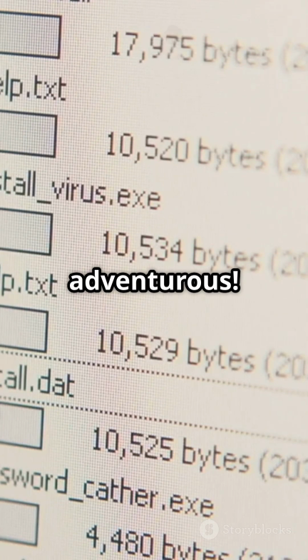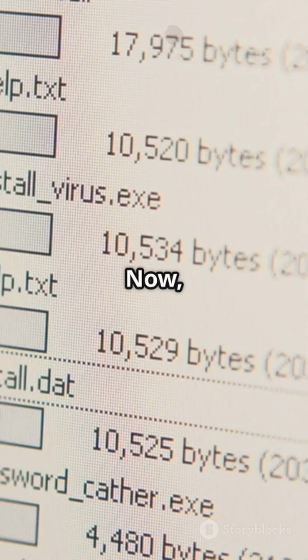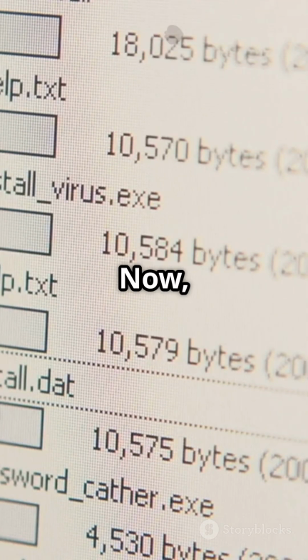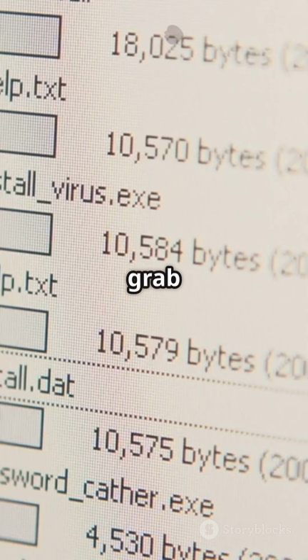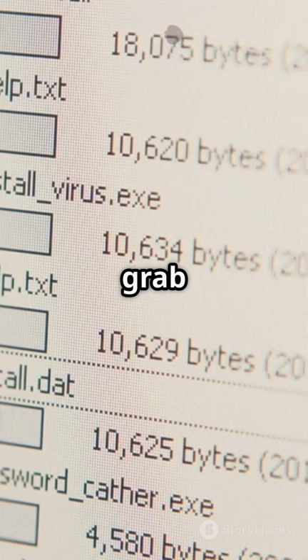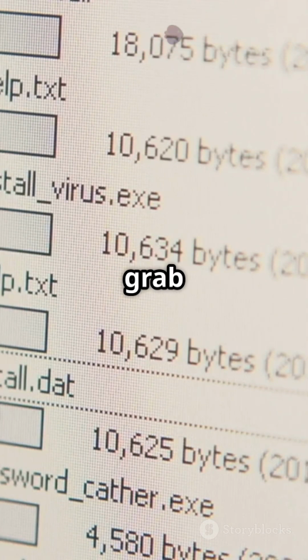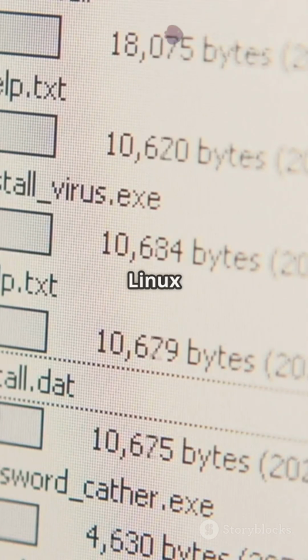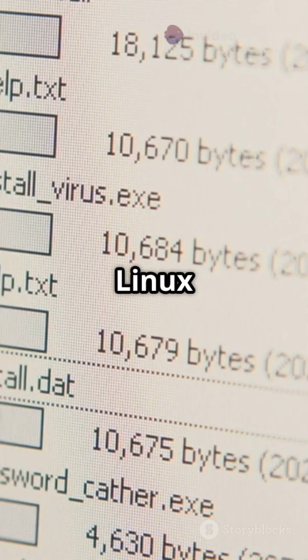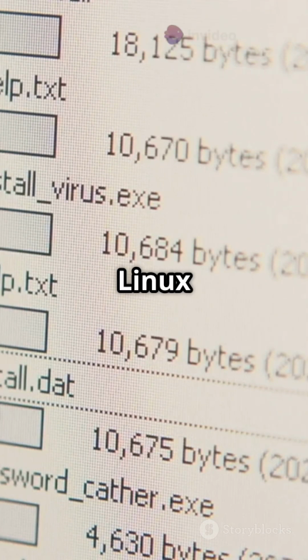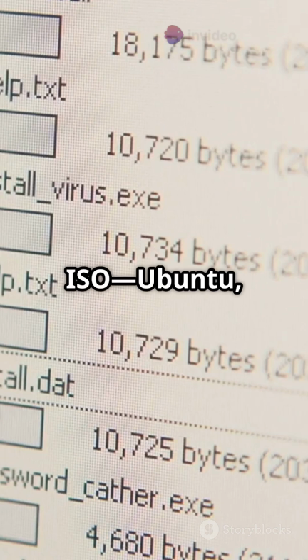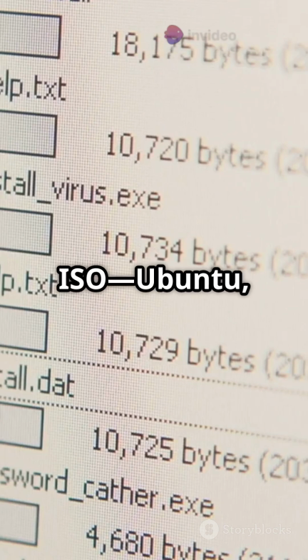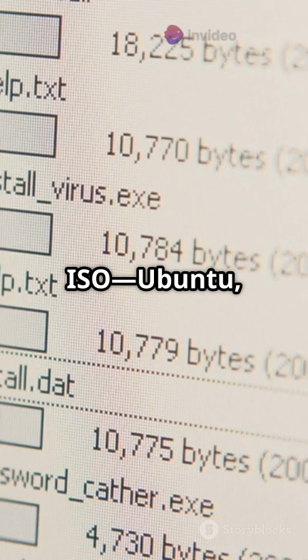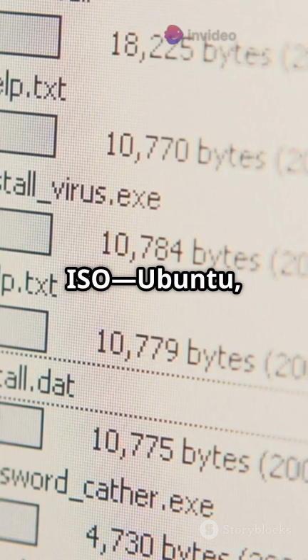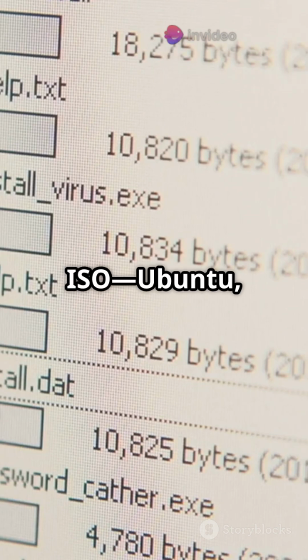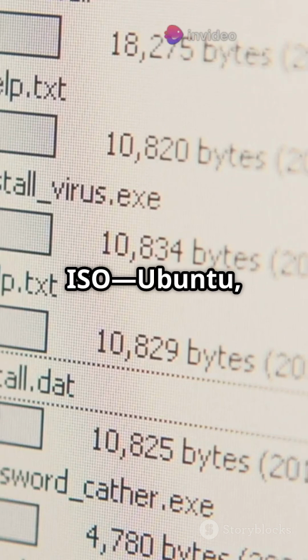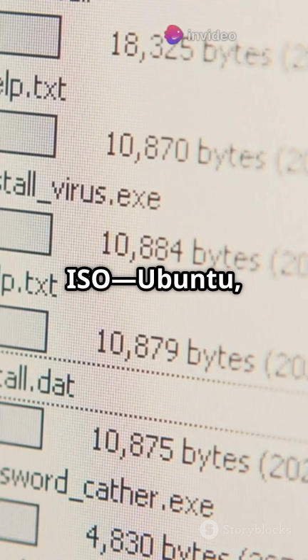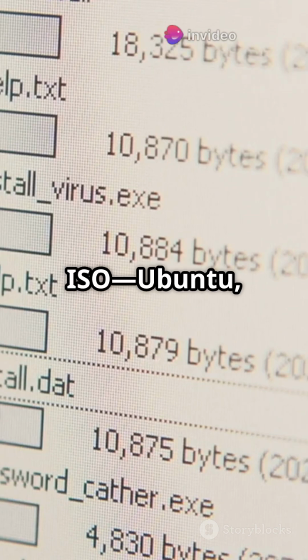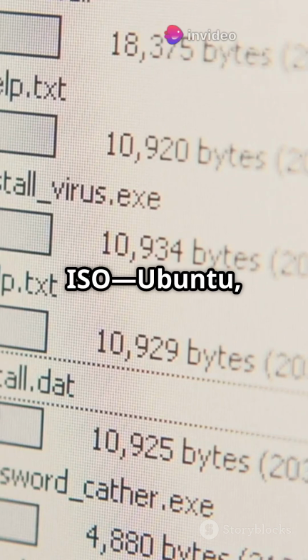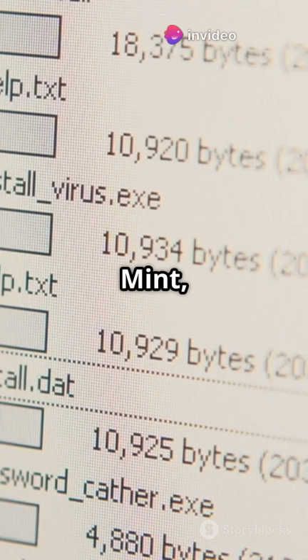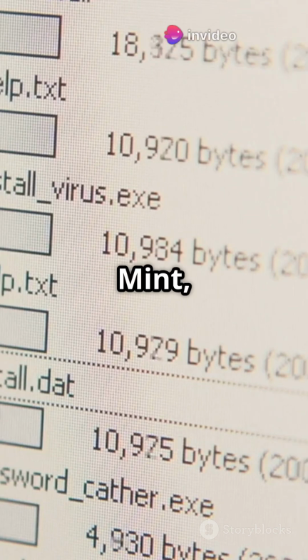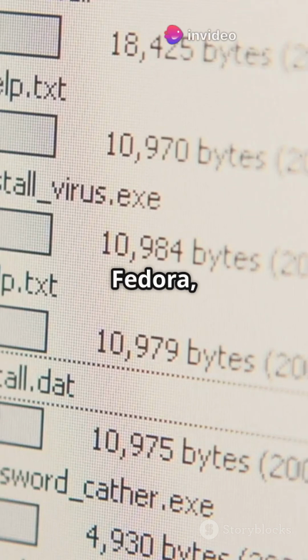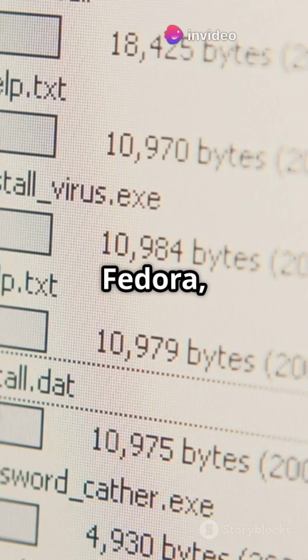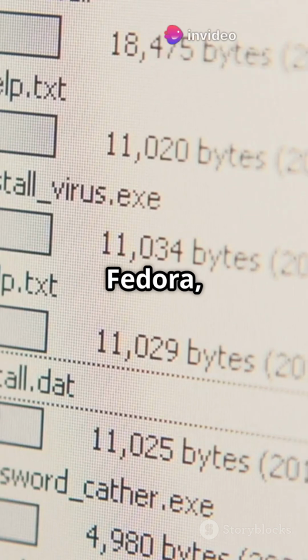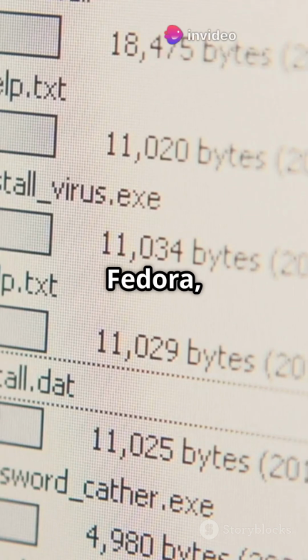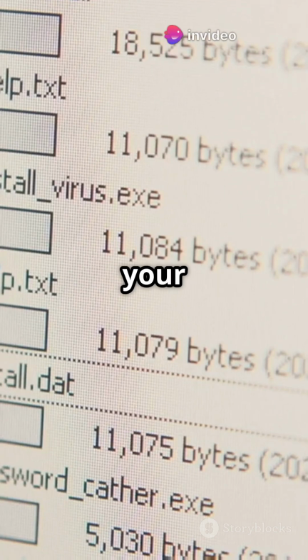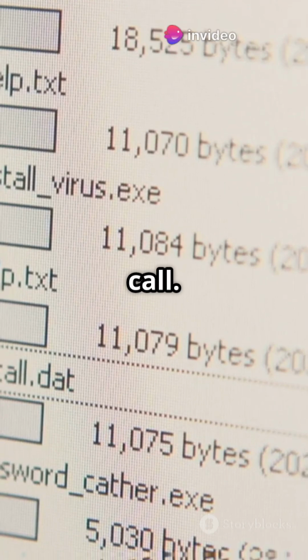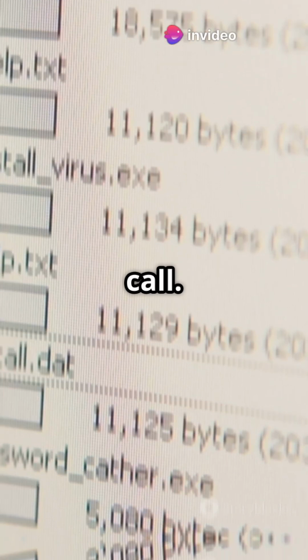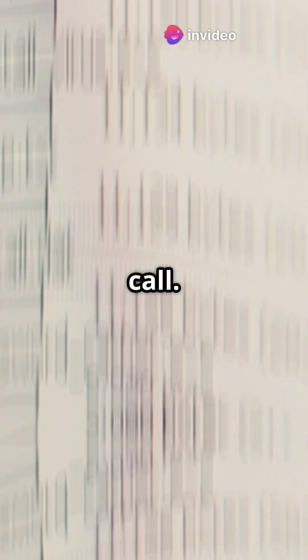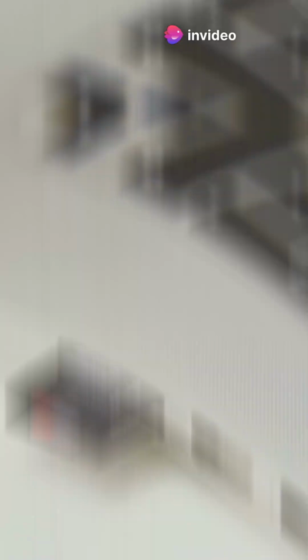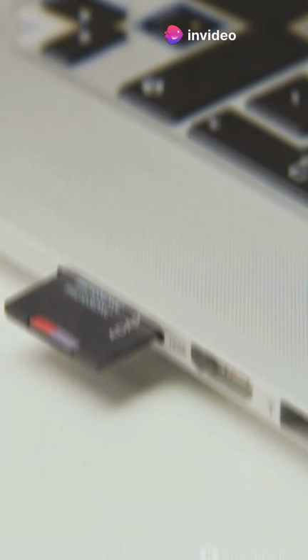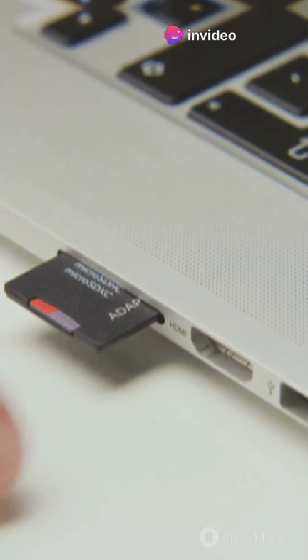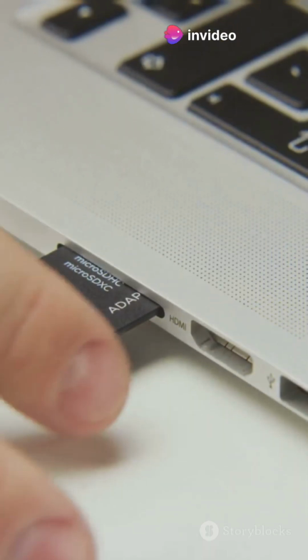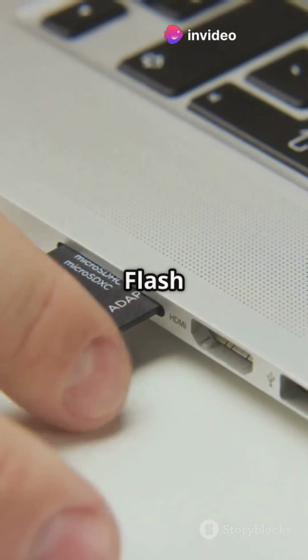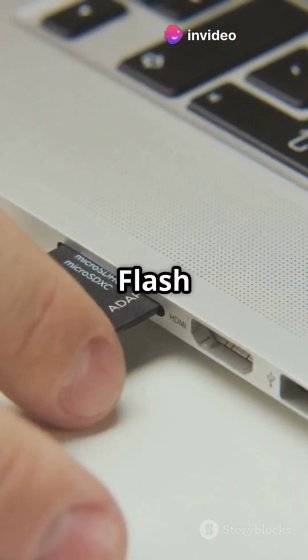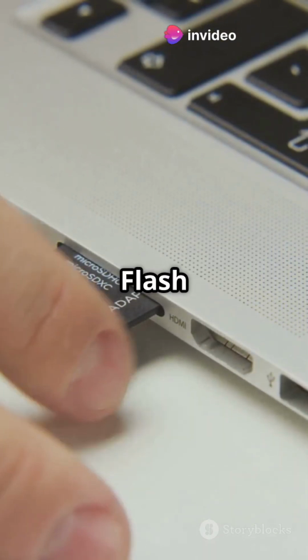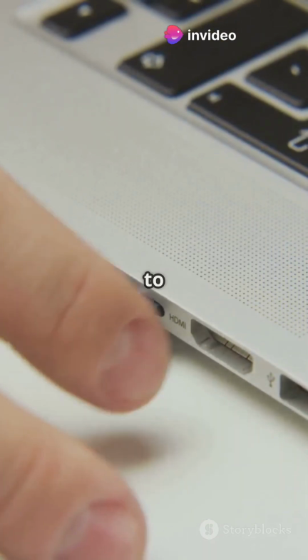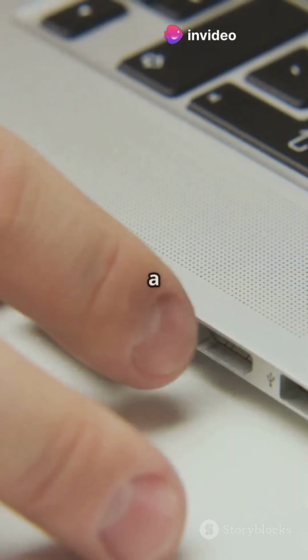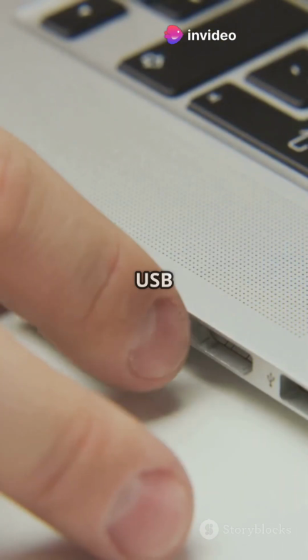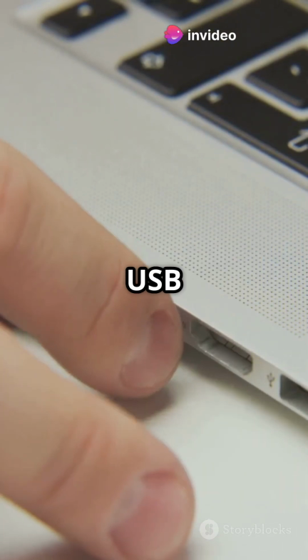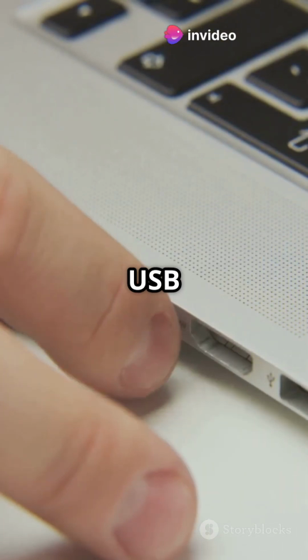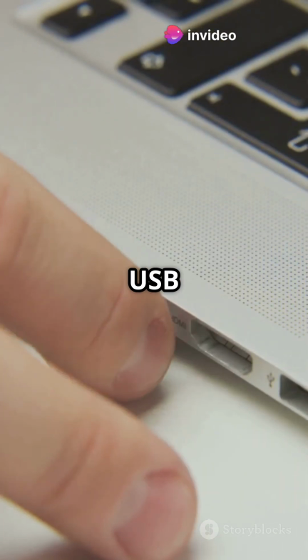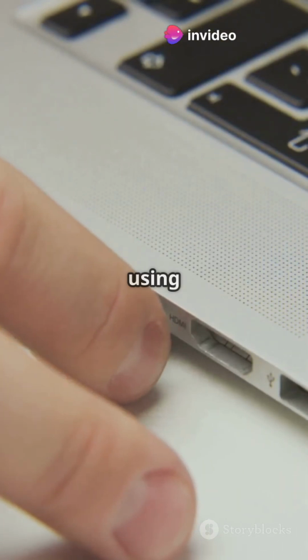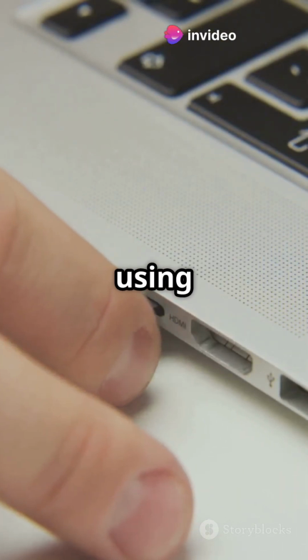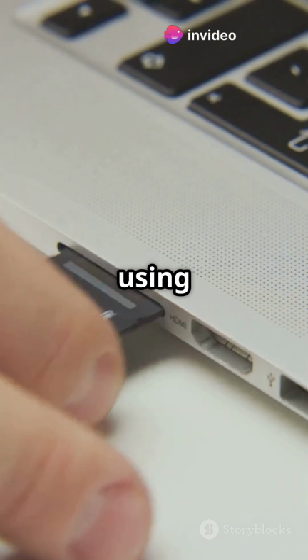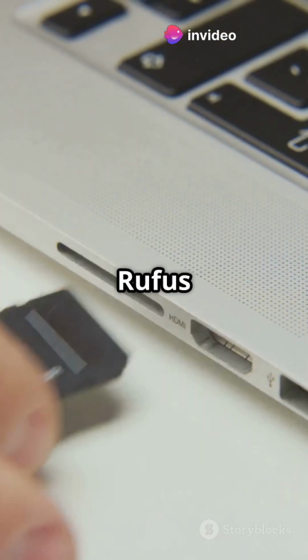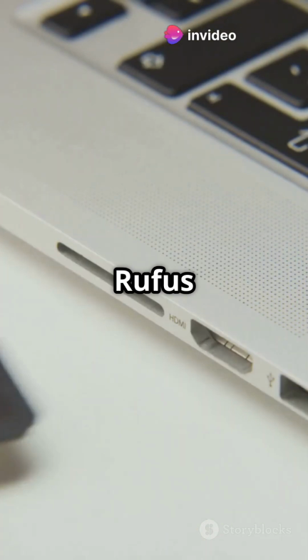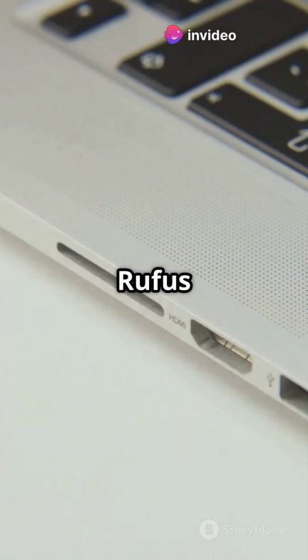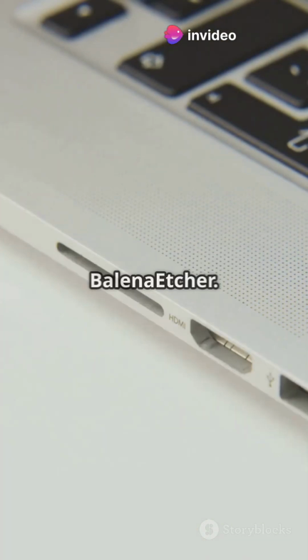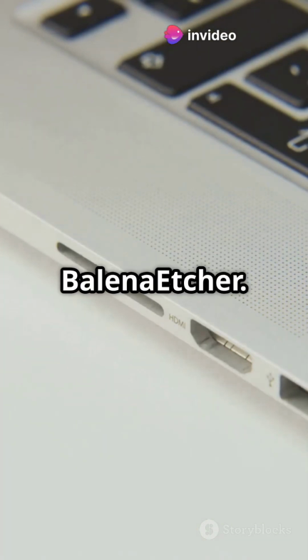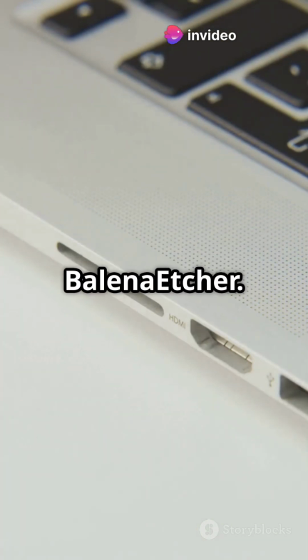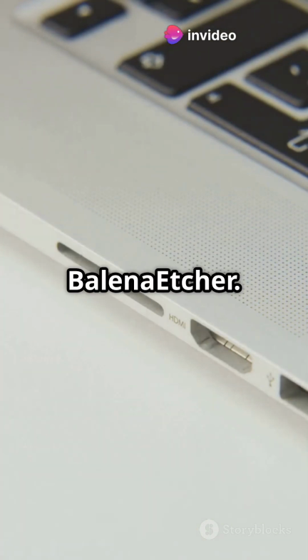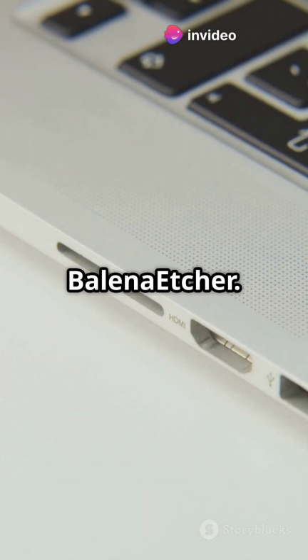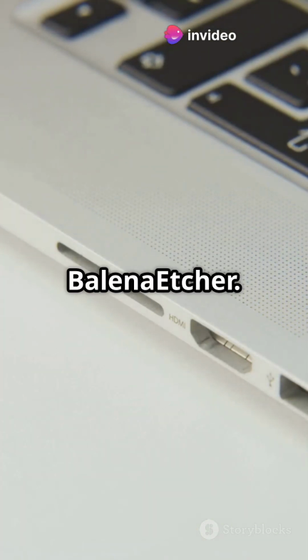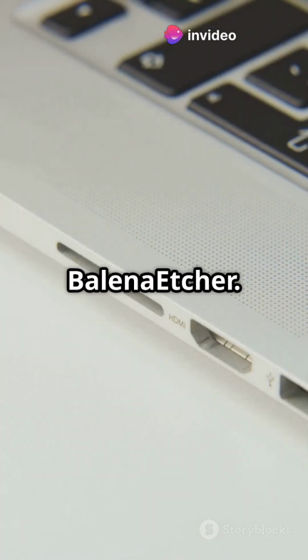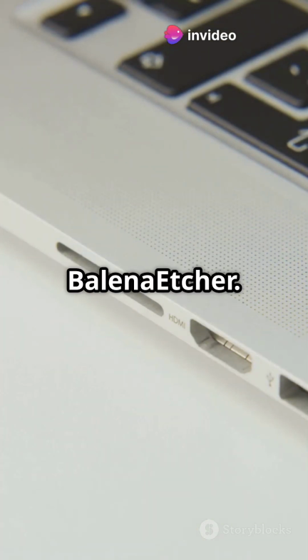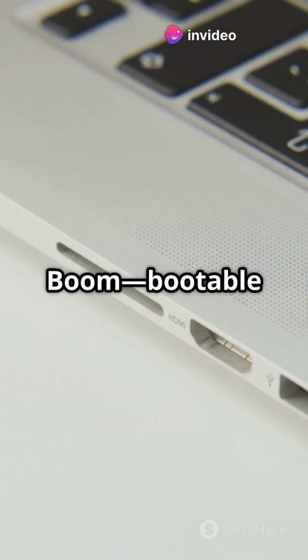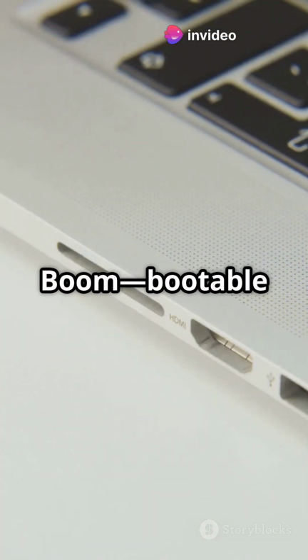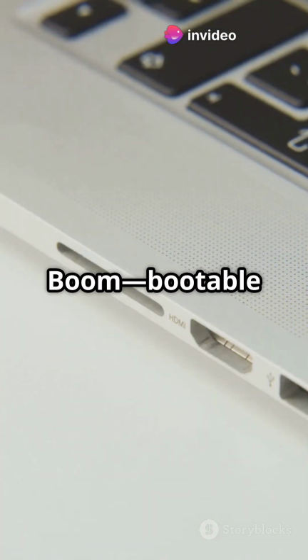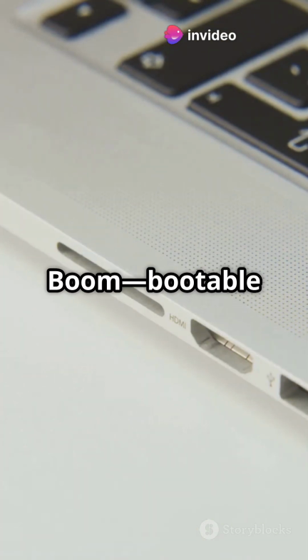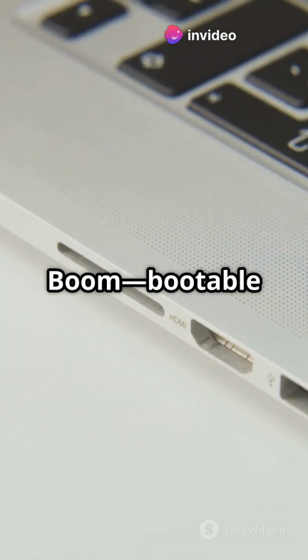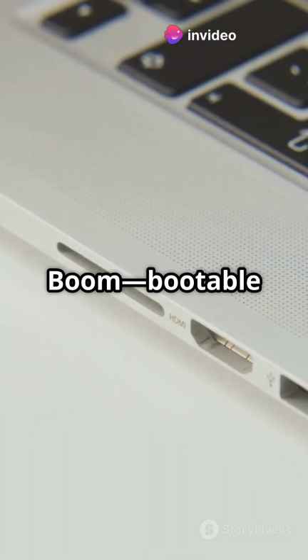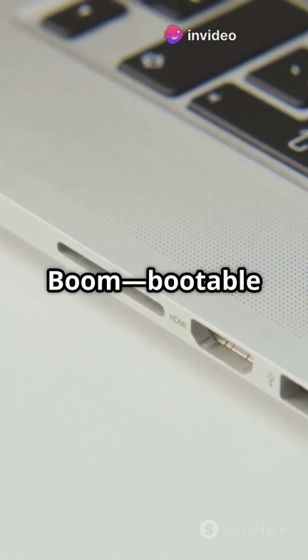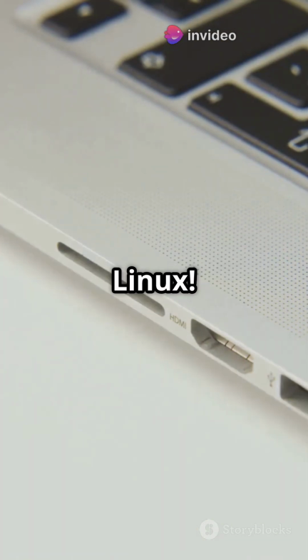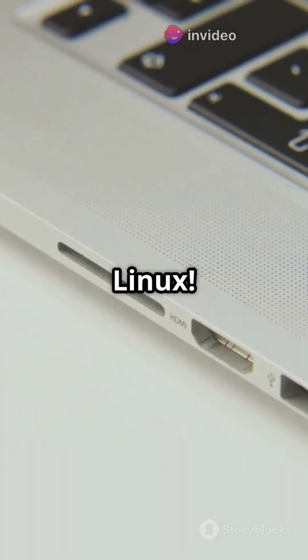Now grab a Linux ISO — Ubuntu, Mint, Fedora, your call. Flash it to a USB using Rufus or Balena Etcher. Boom, bootable Linux.